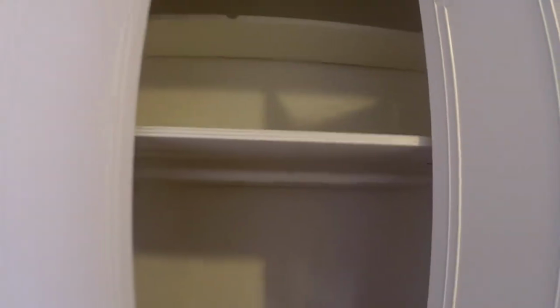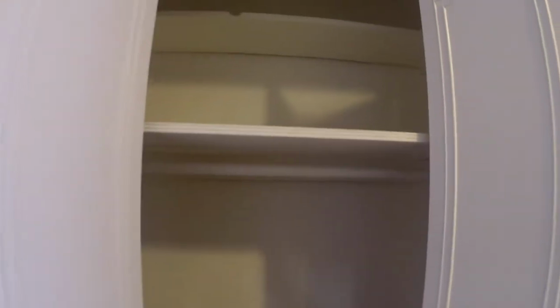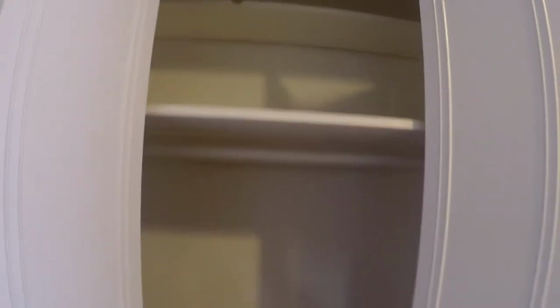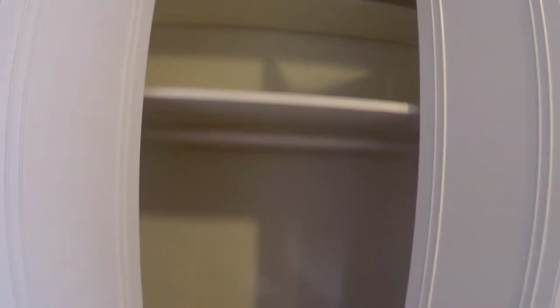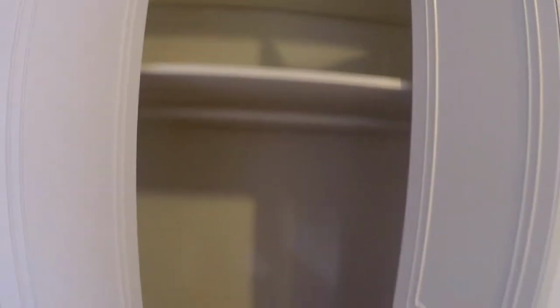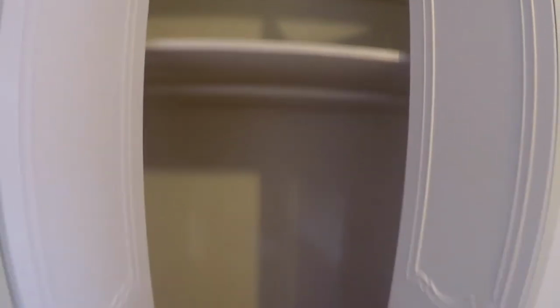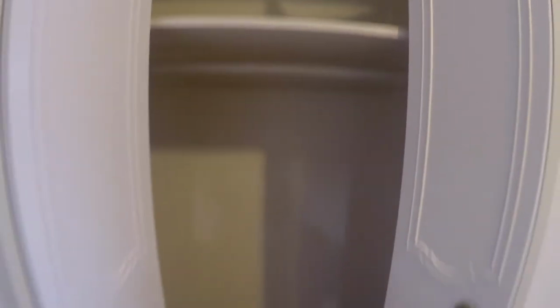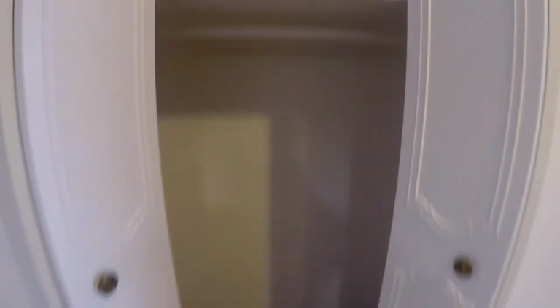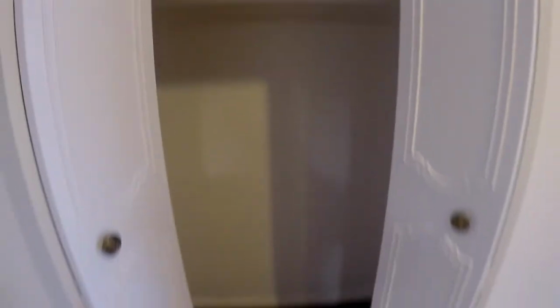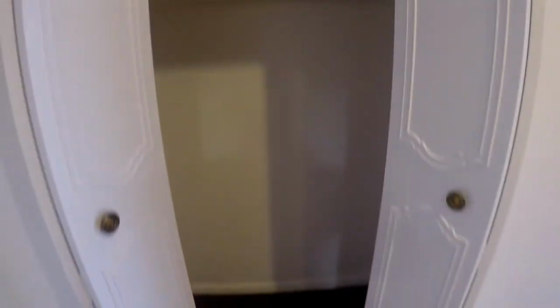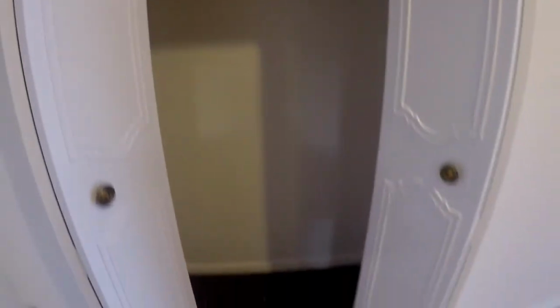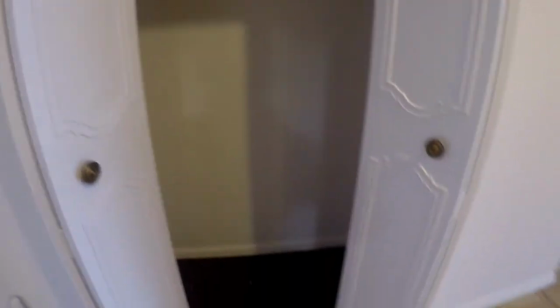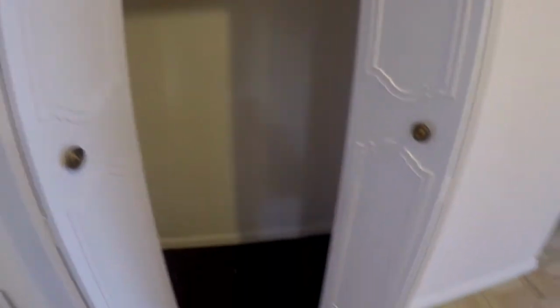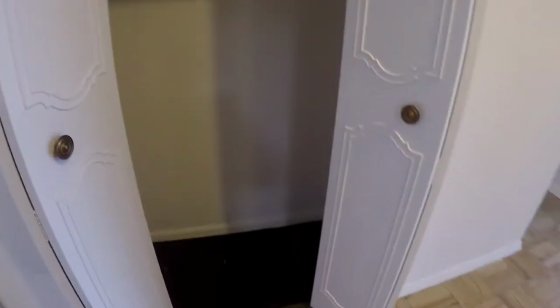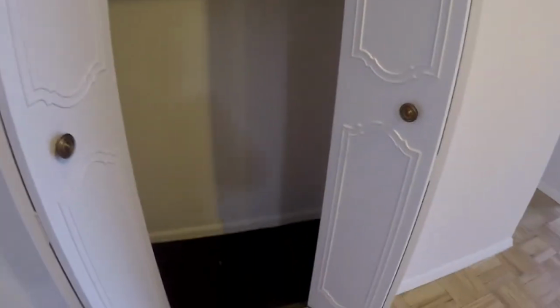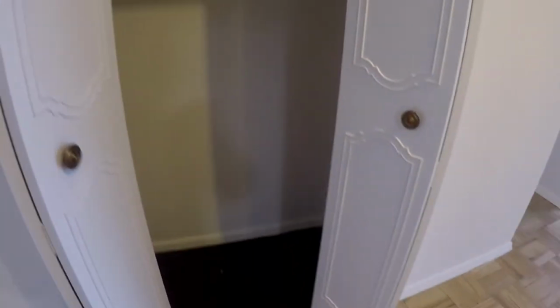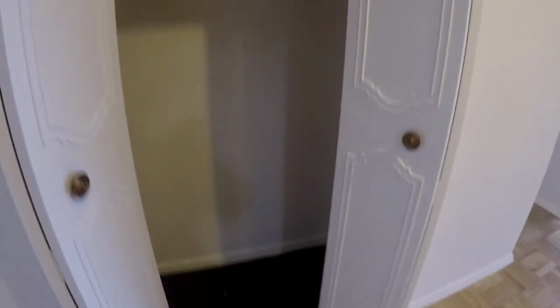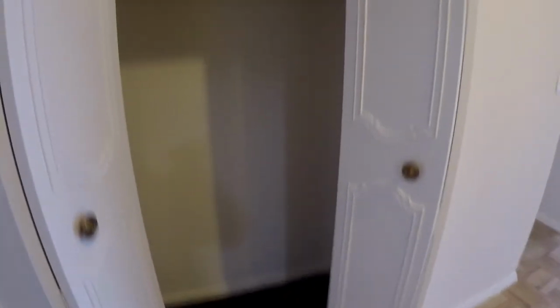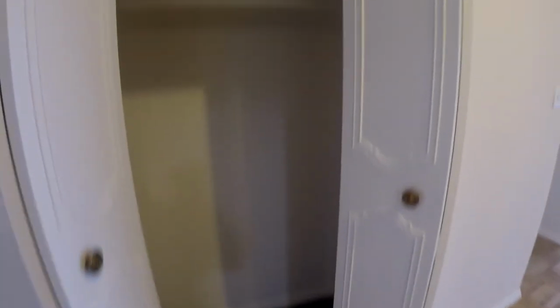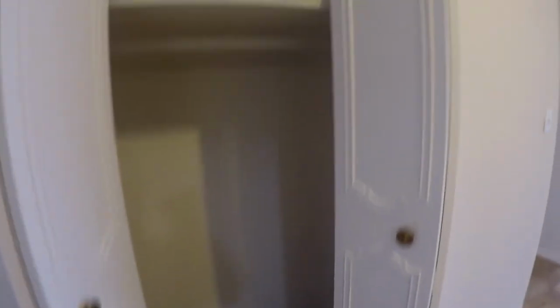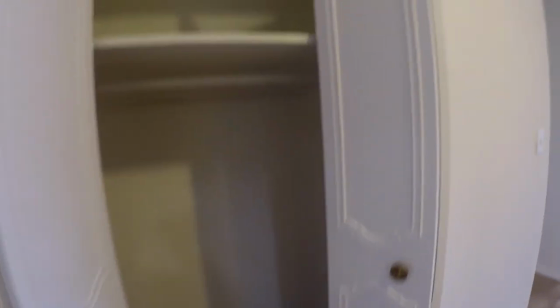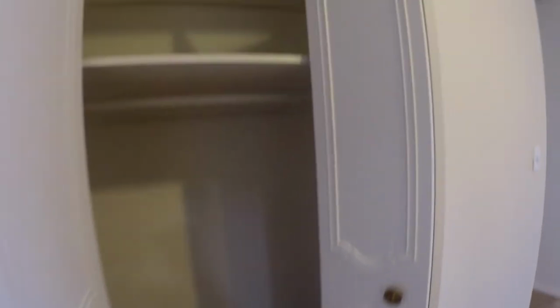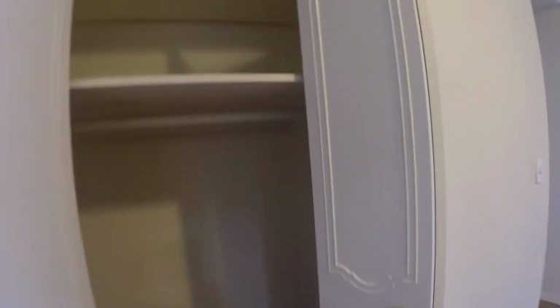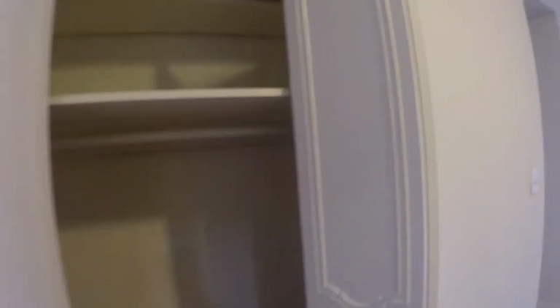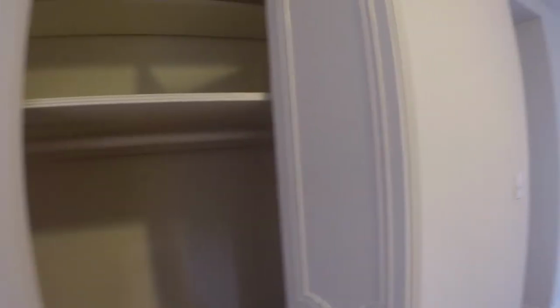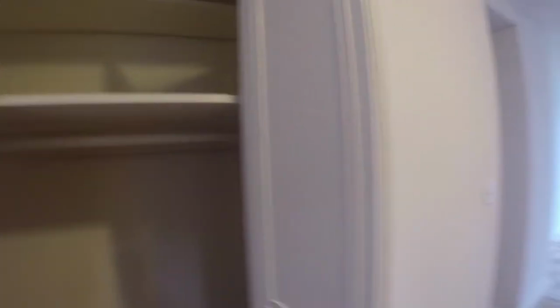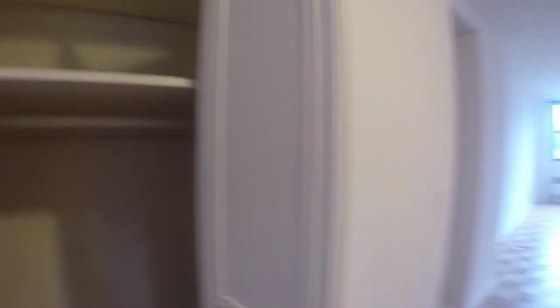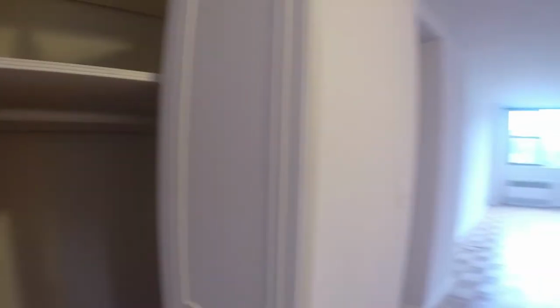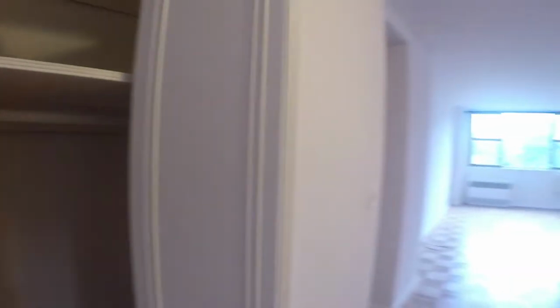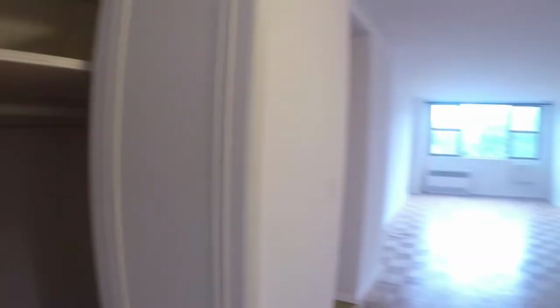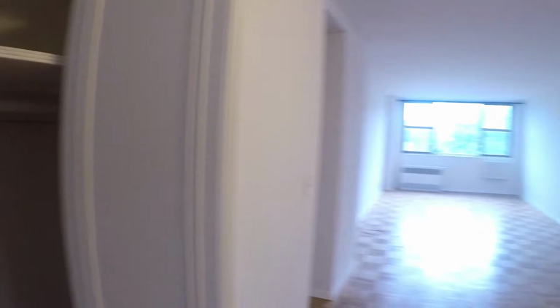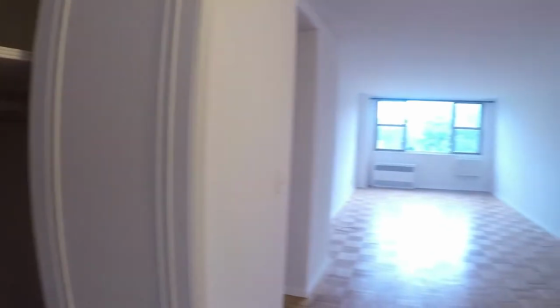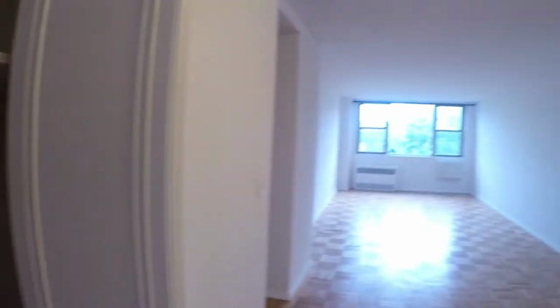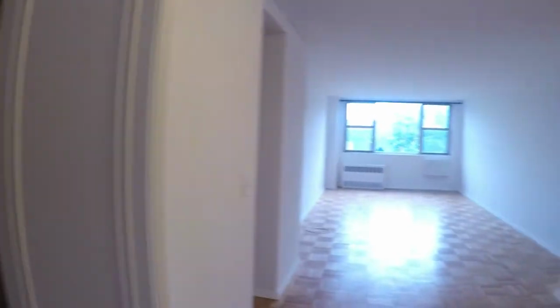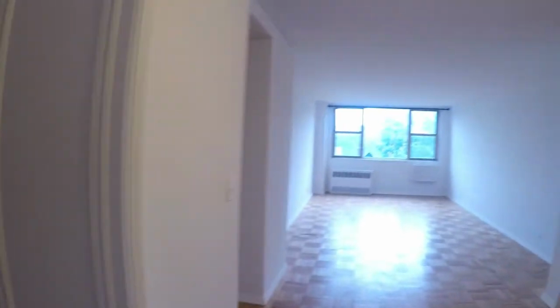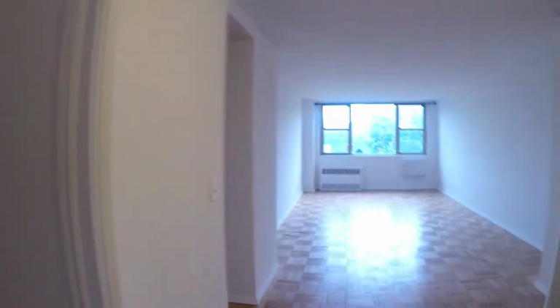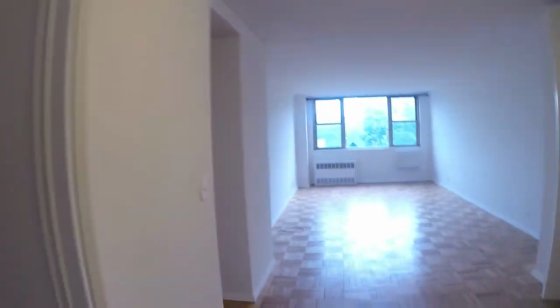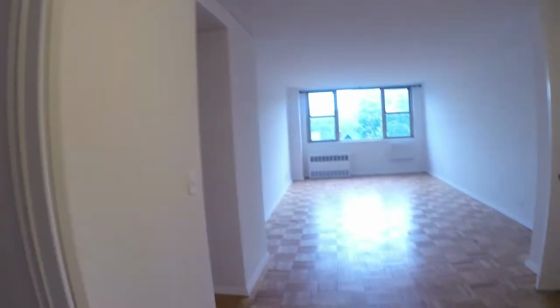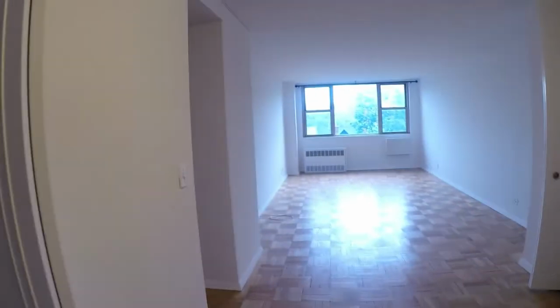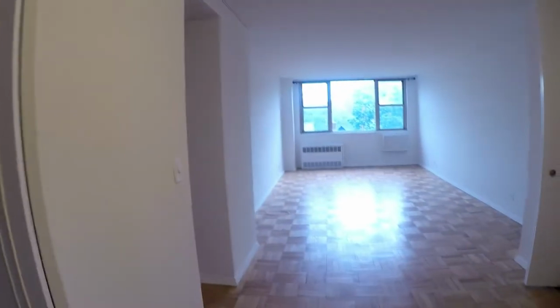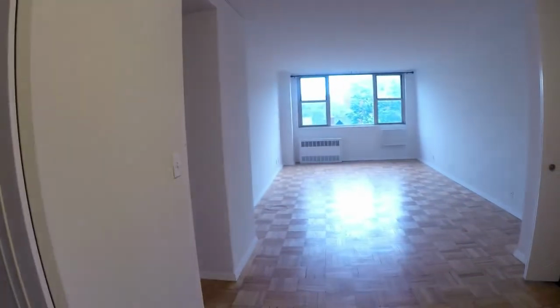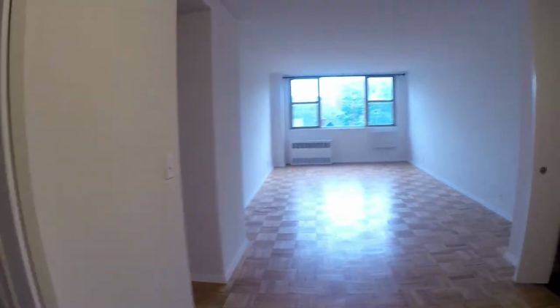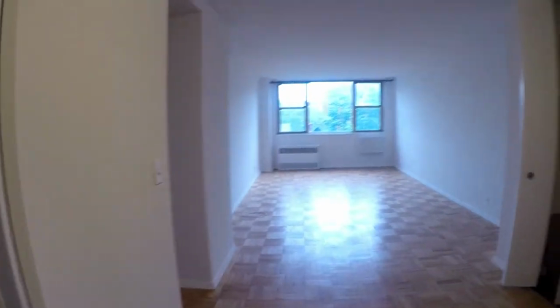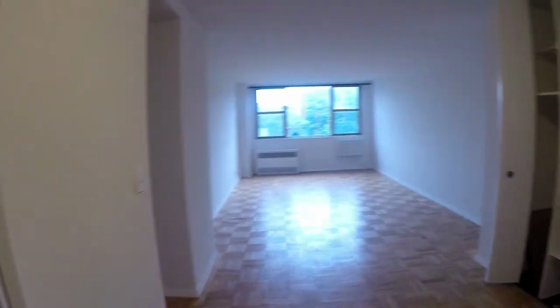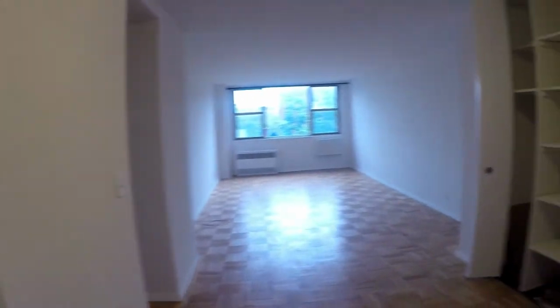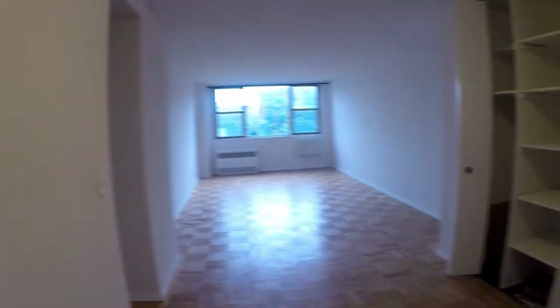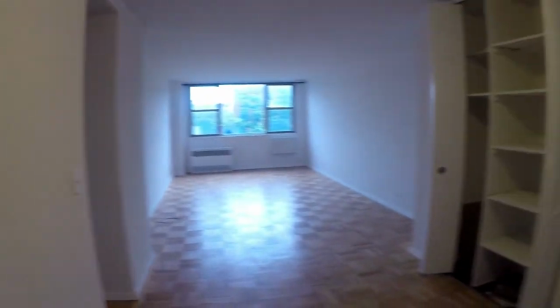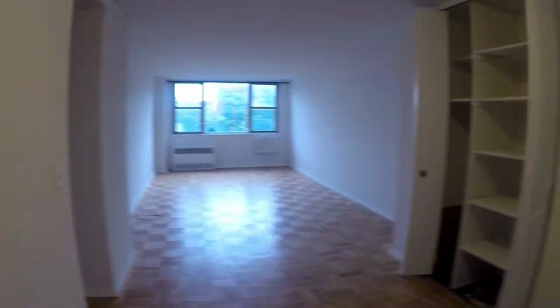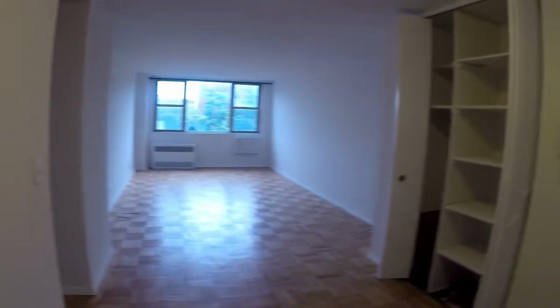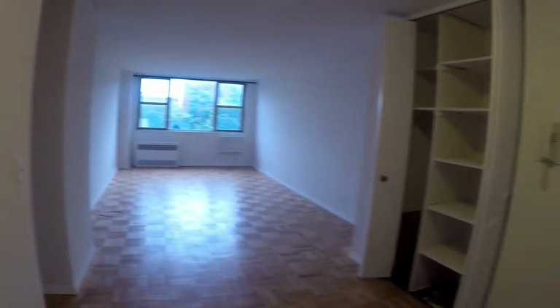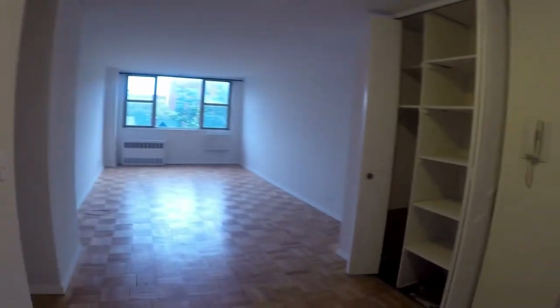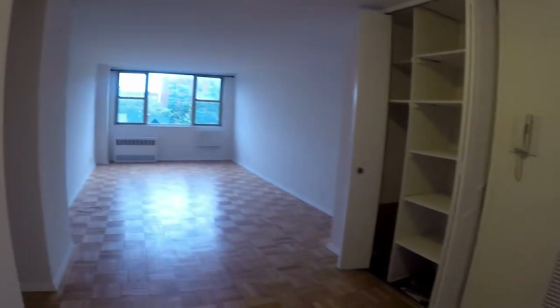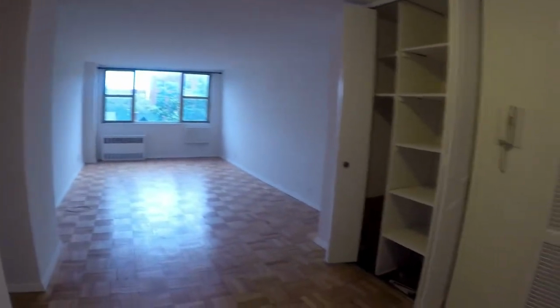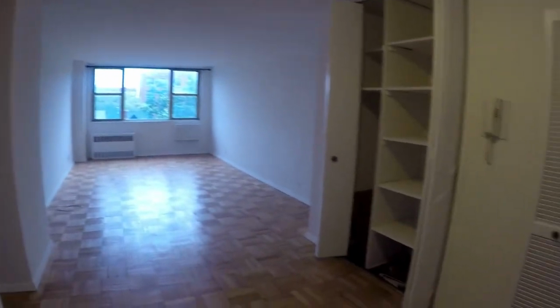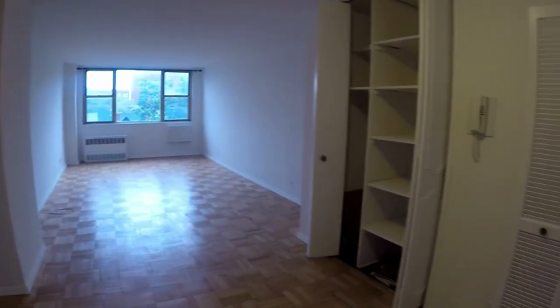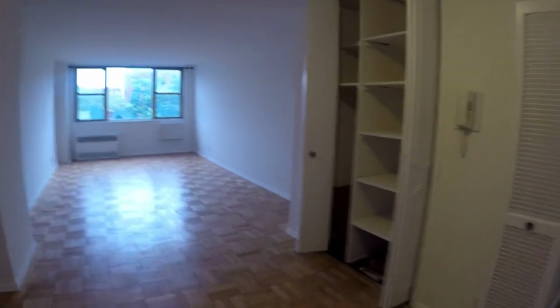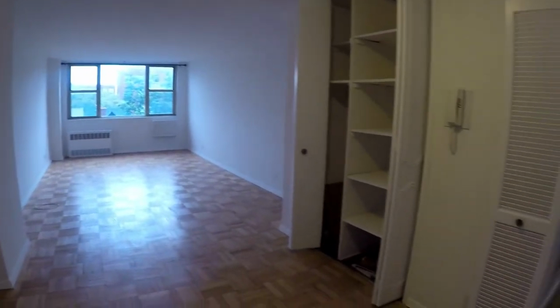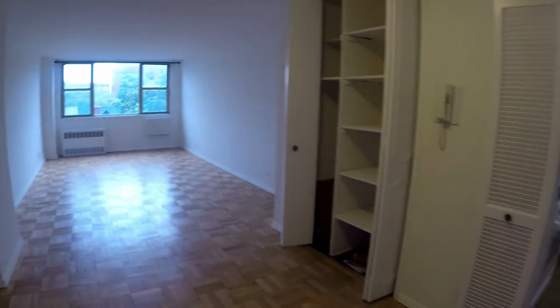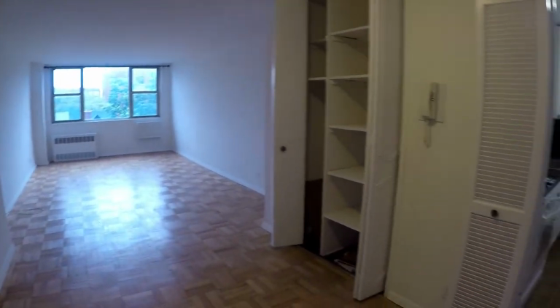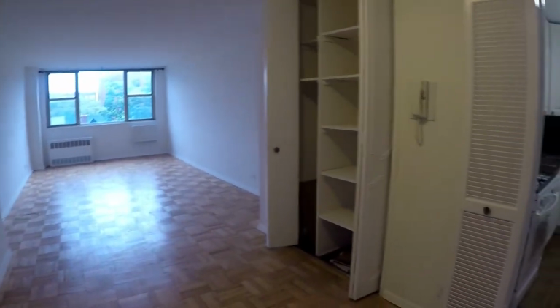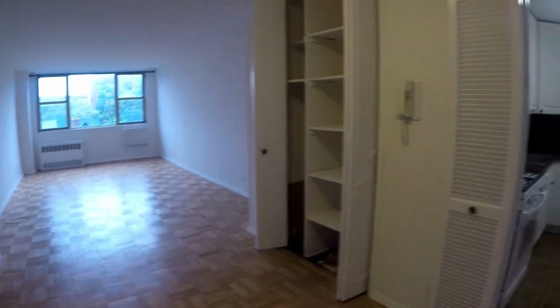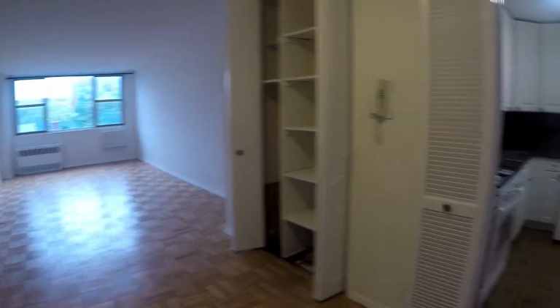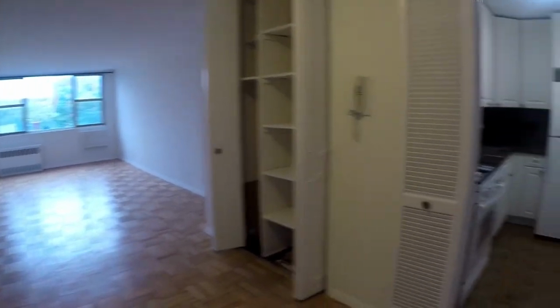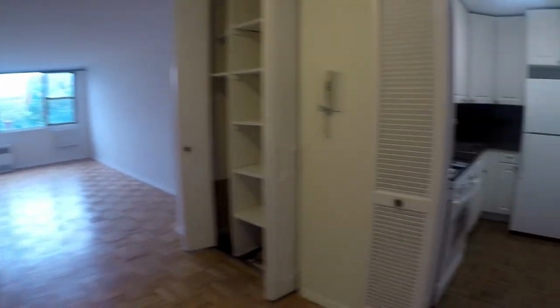Hello everybody. Check out this huge one-bedroom in Kensington, Brooklyn. Hardwood floors throughout.